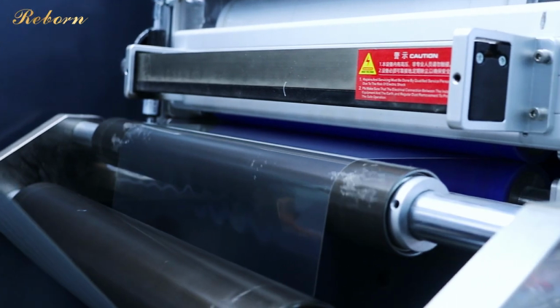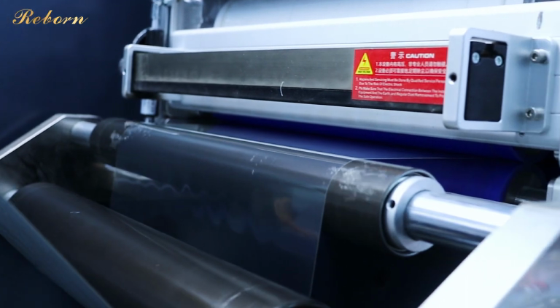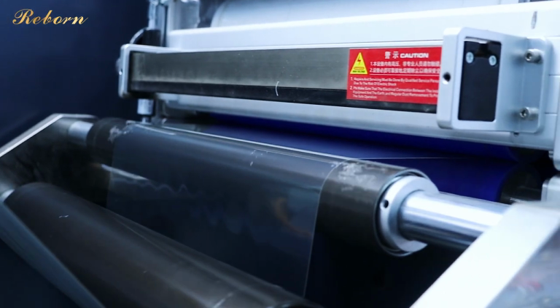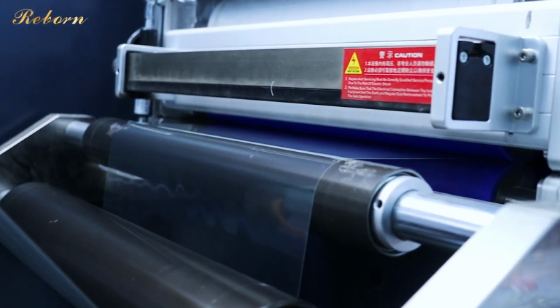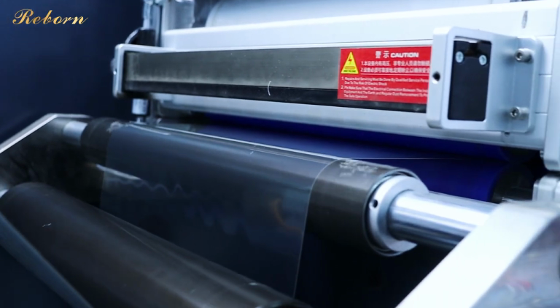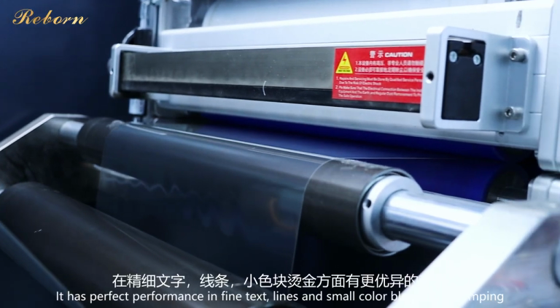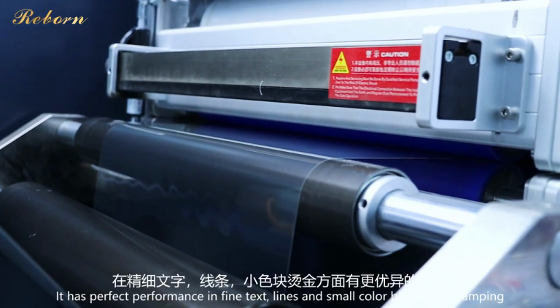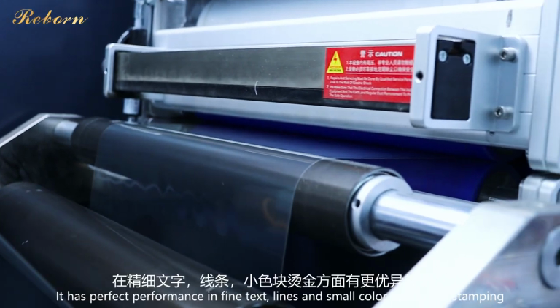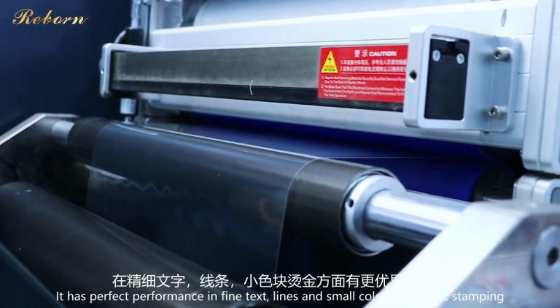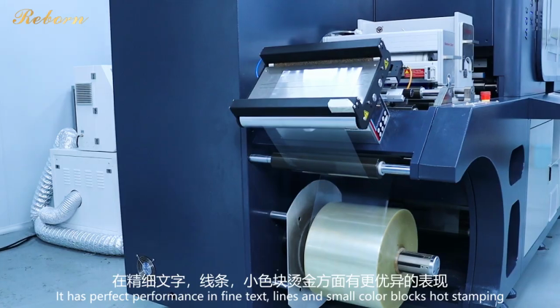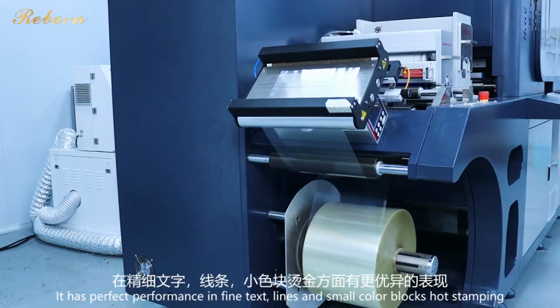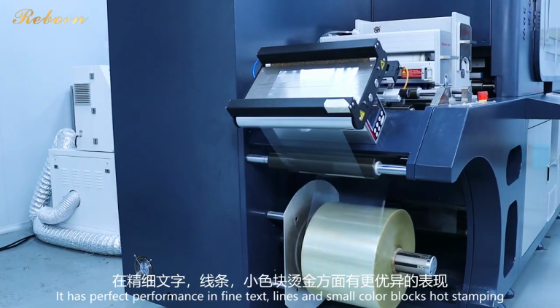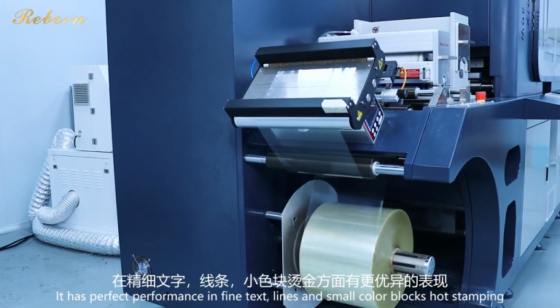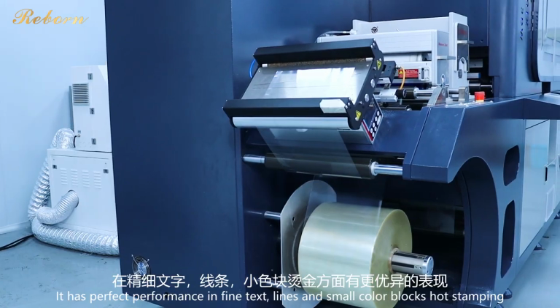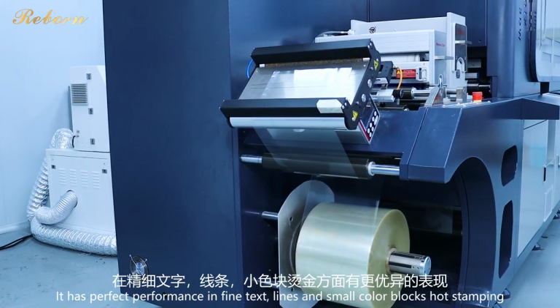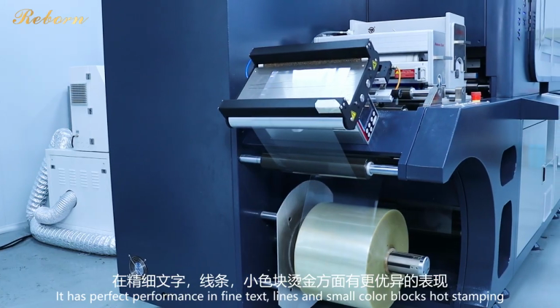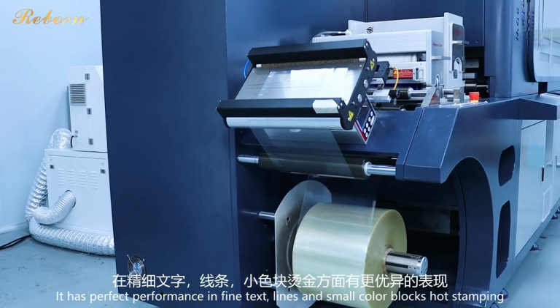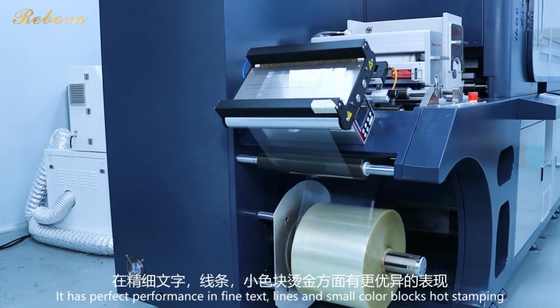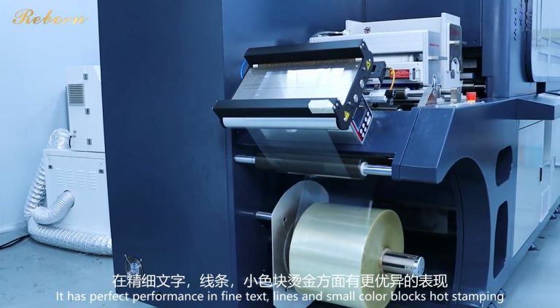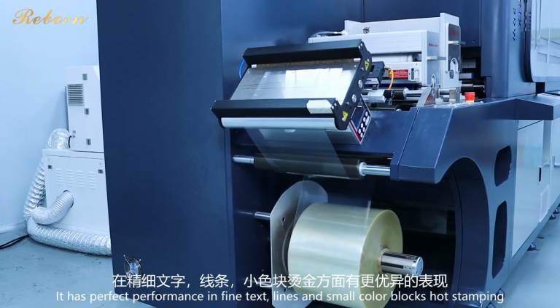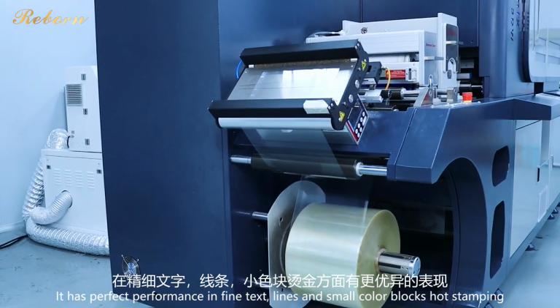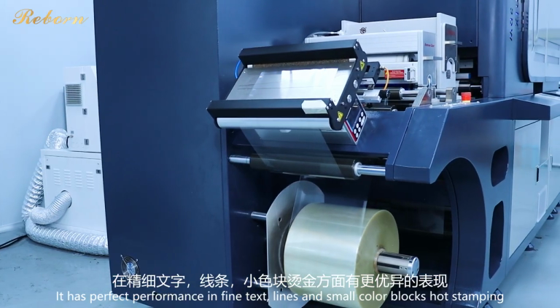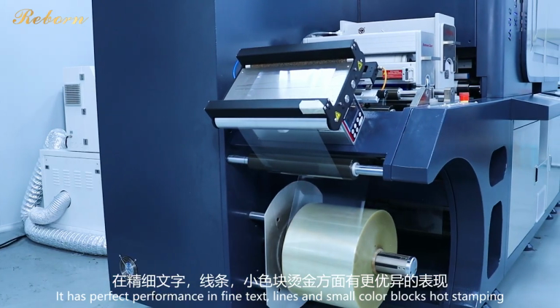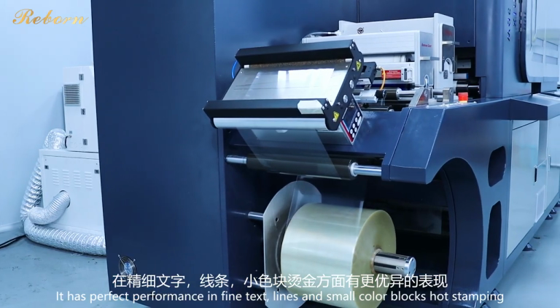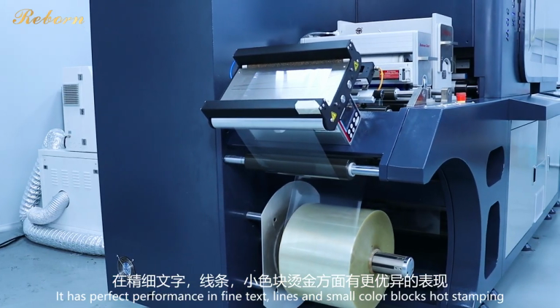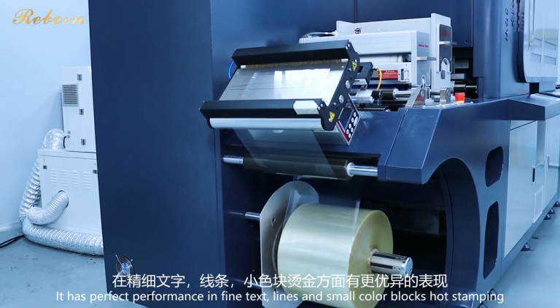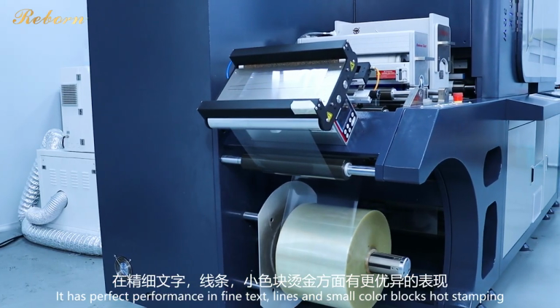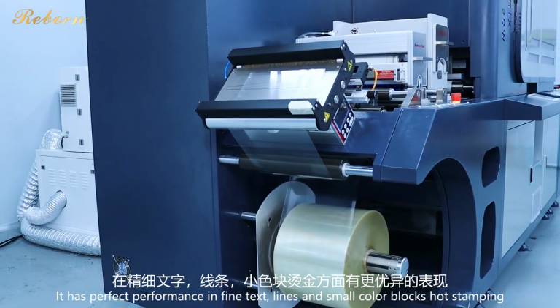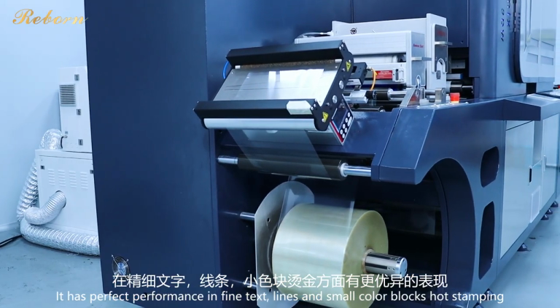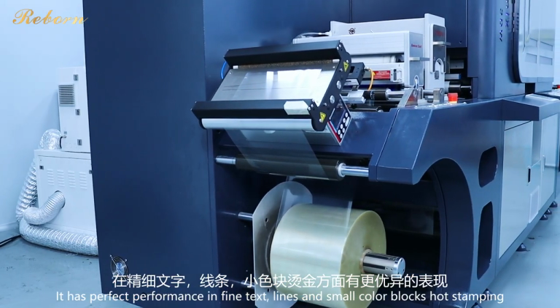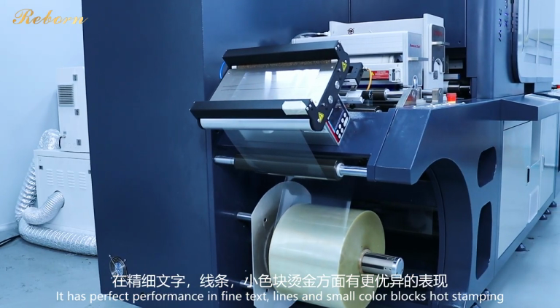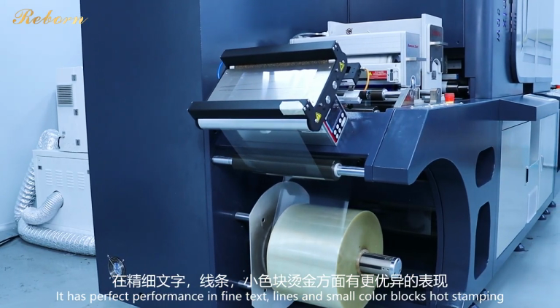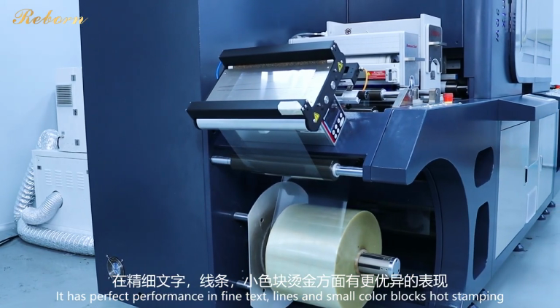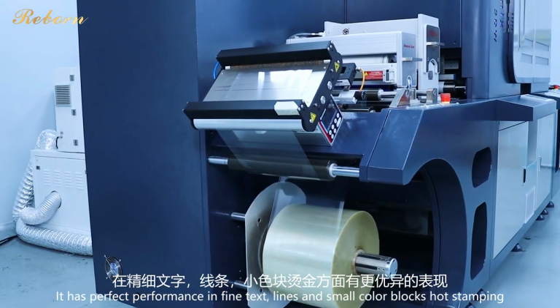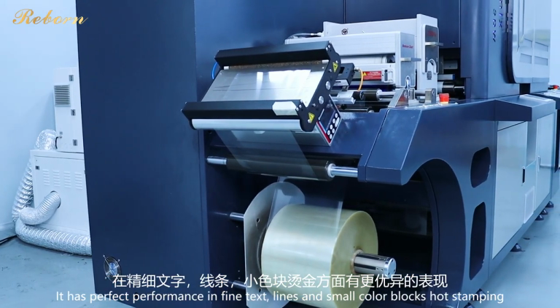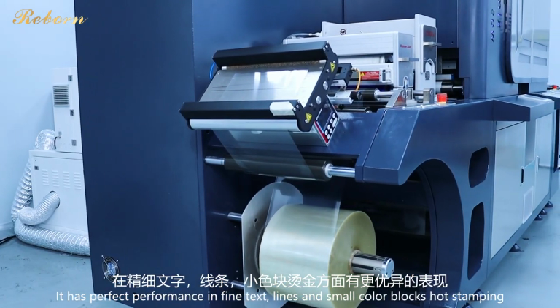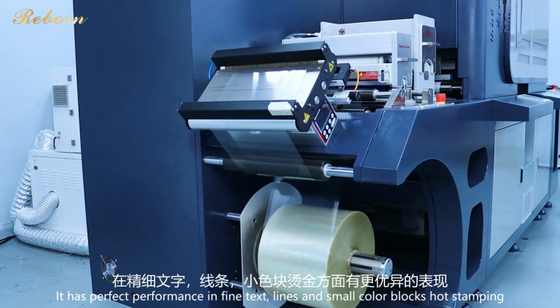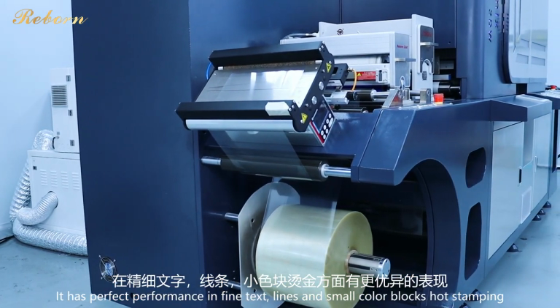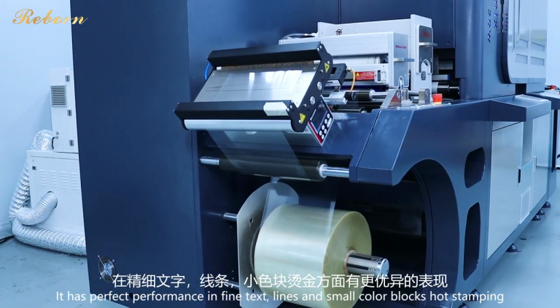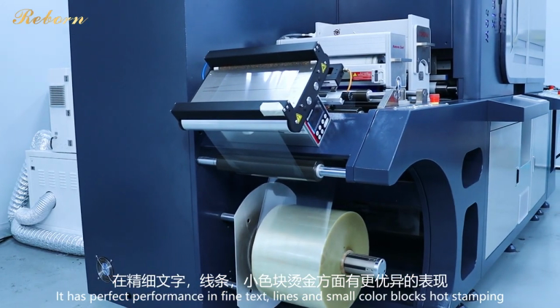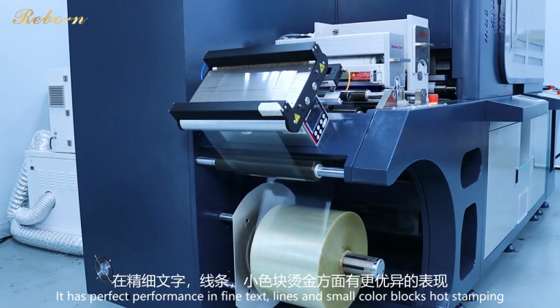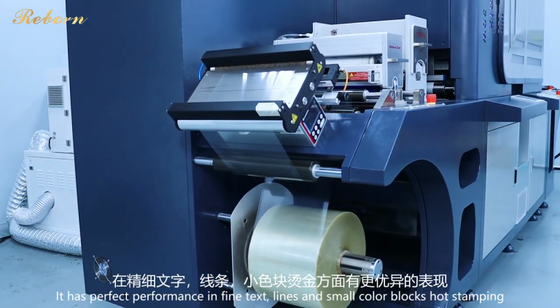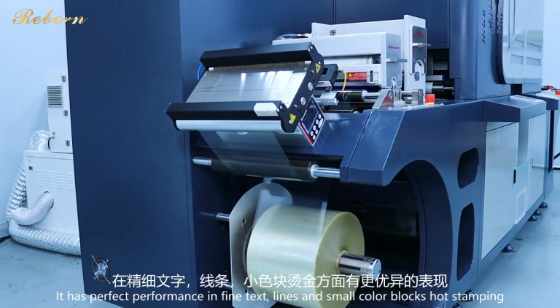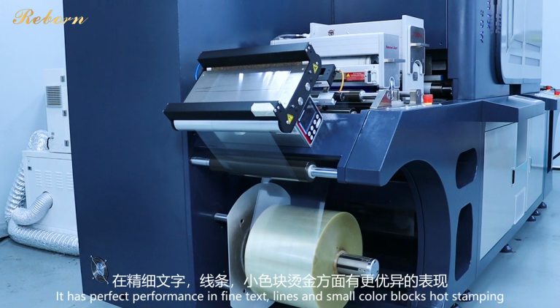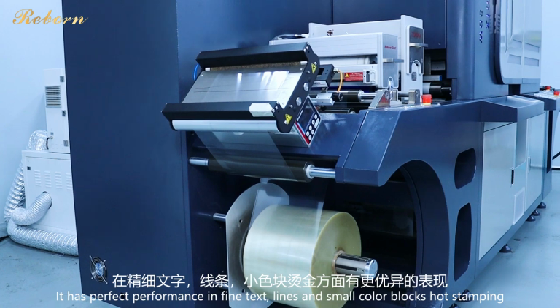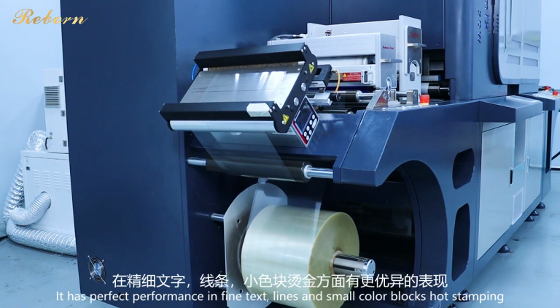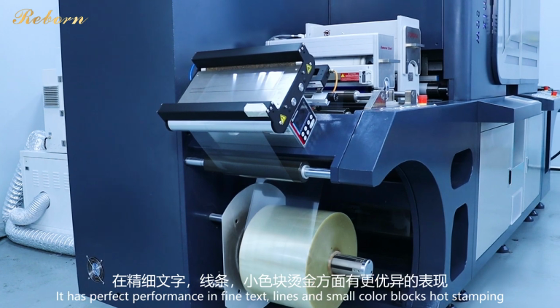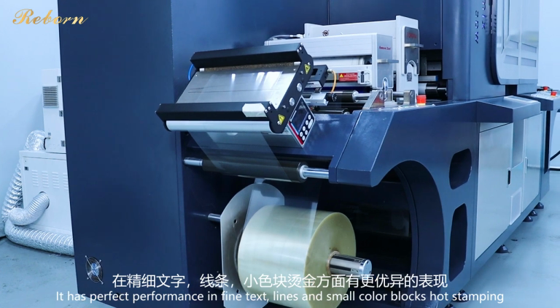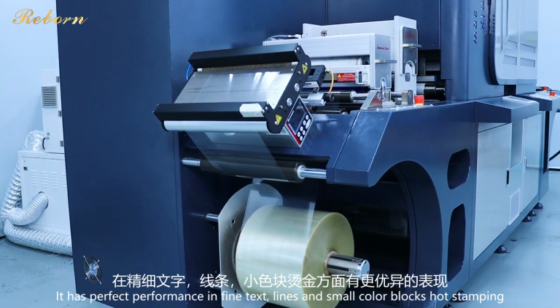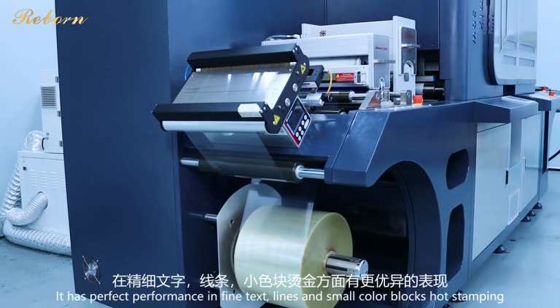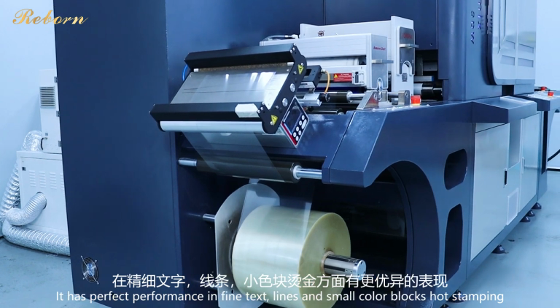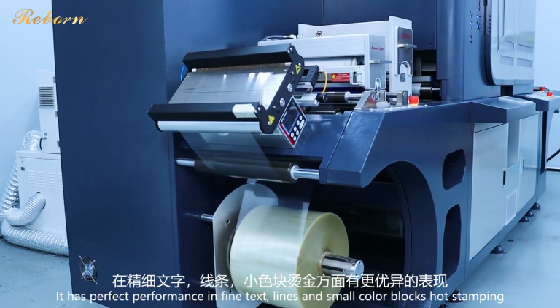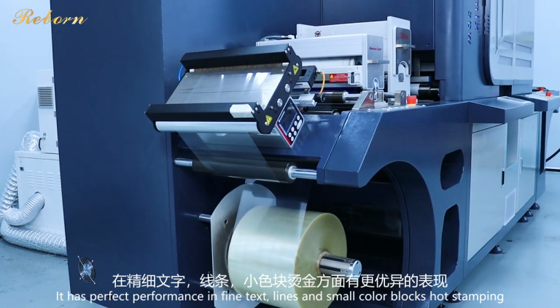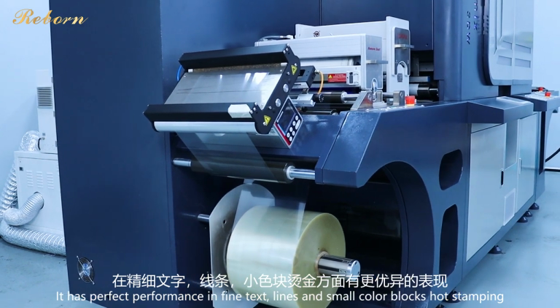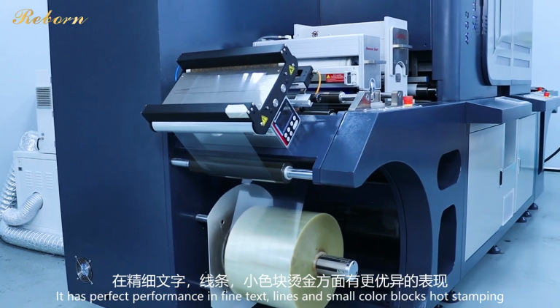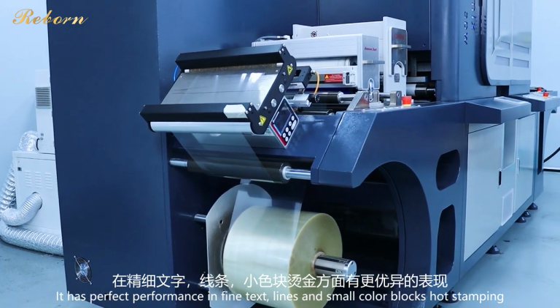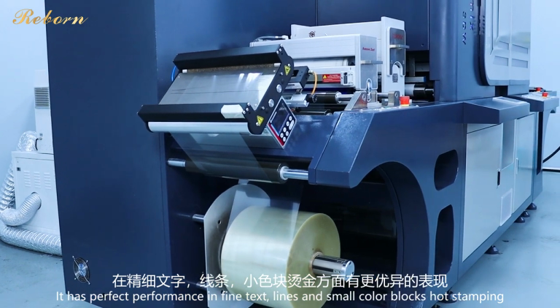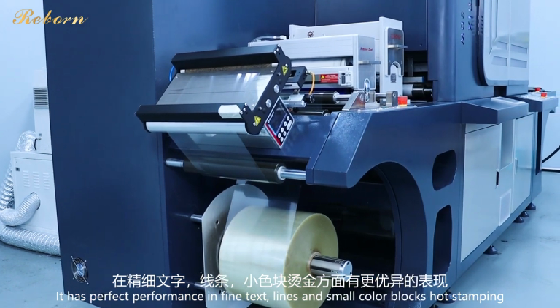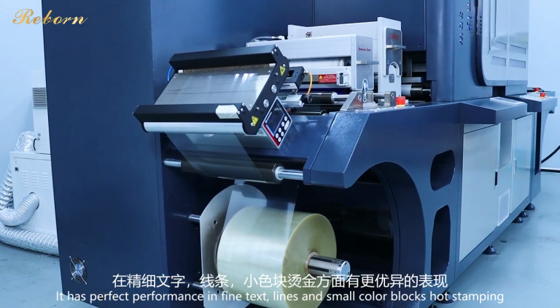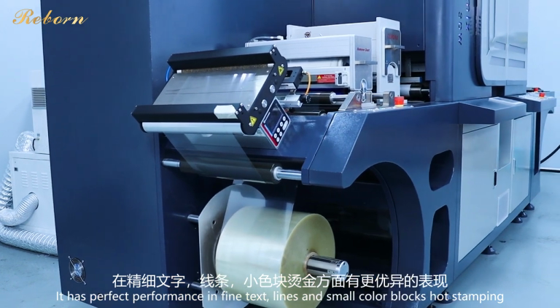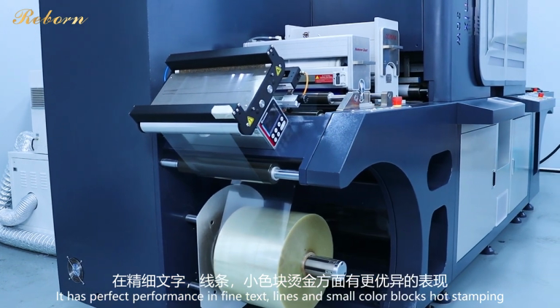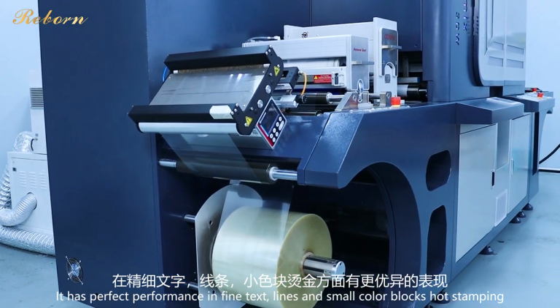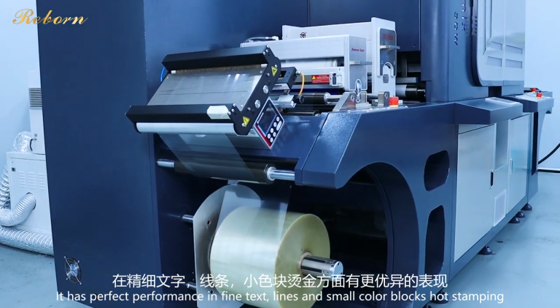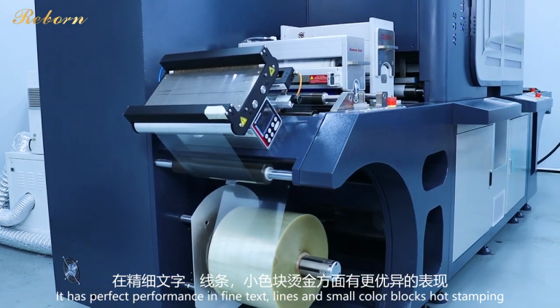It has perfect performance in fine text, lines, and small color blocks hot stamping.